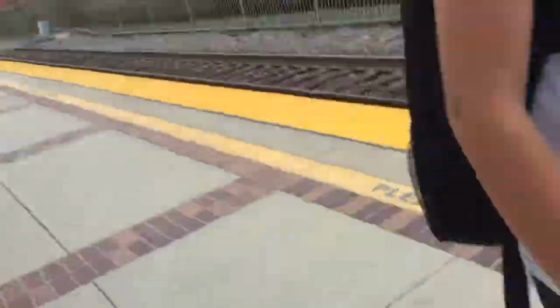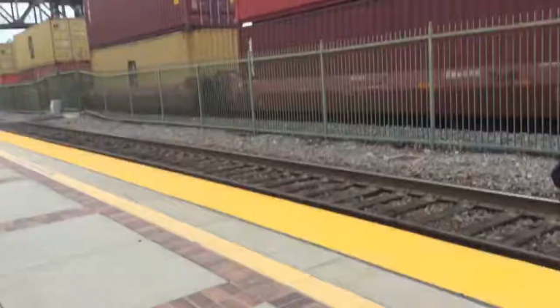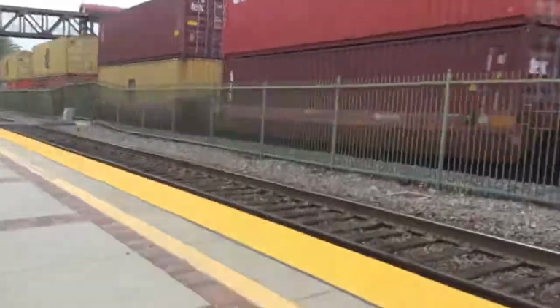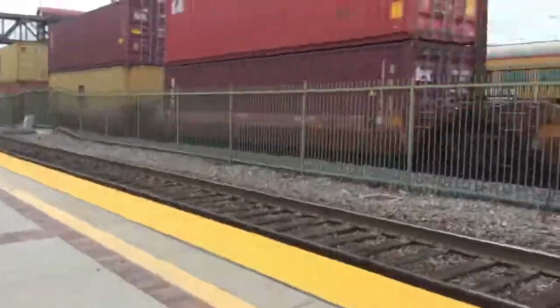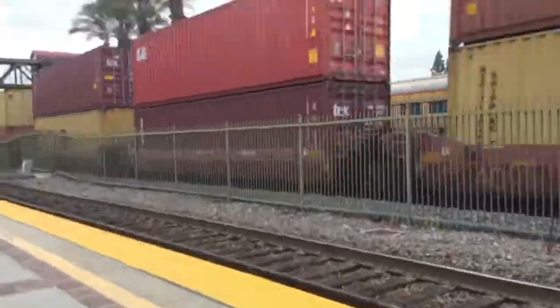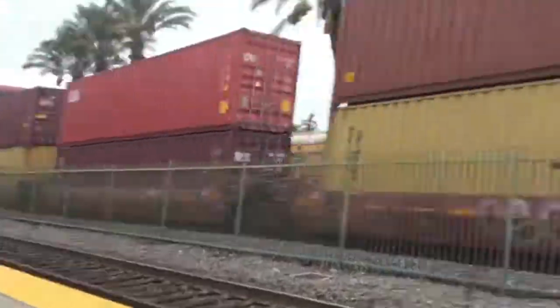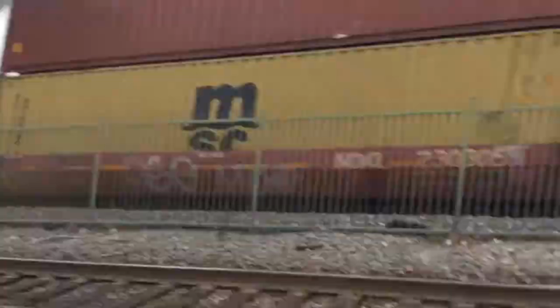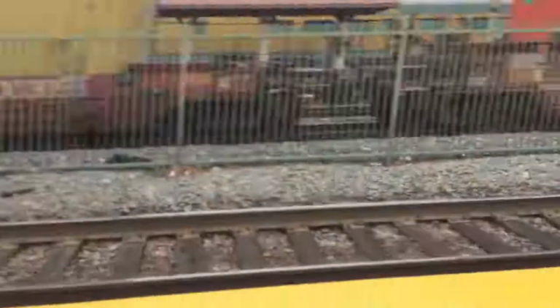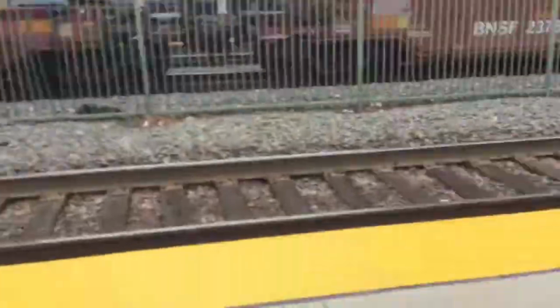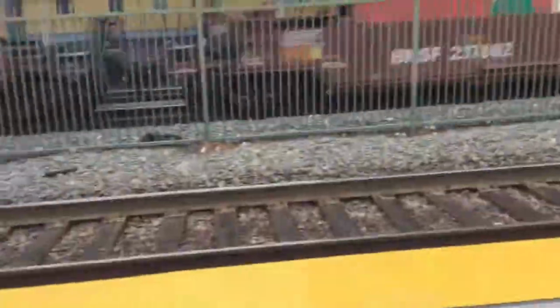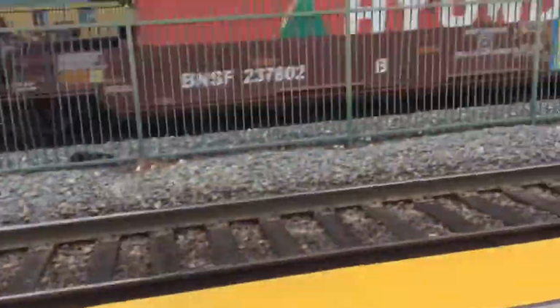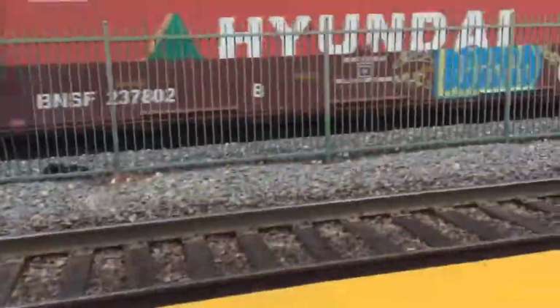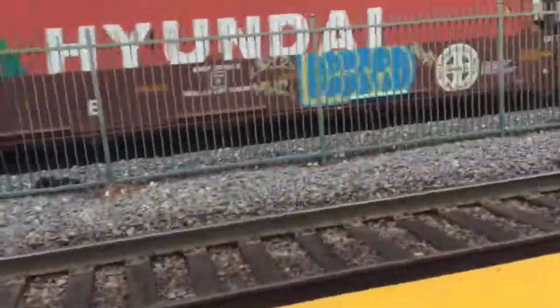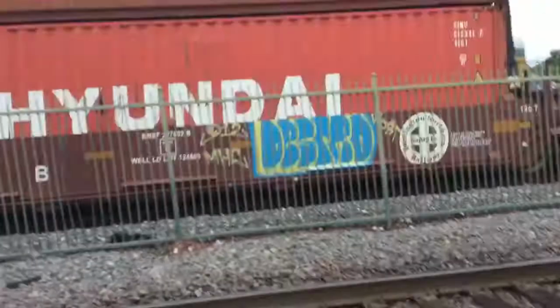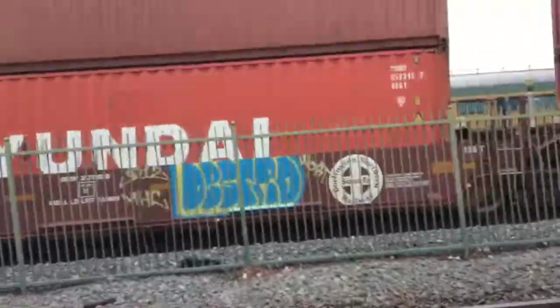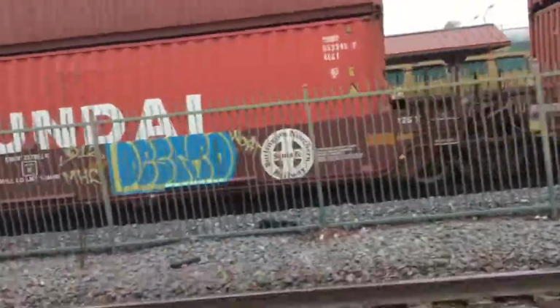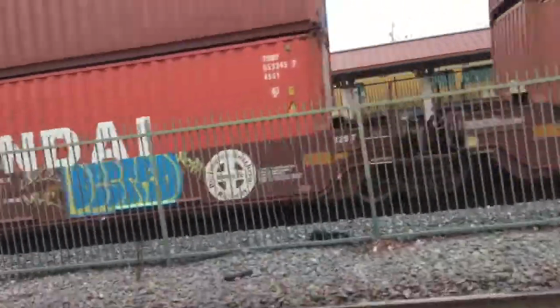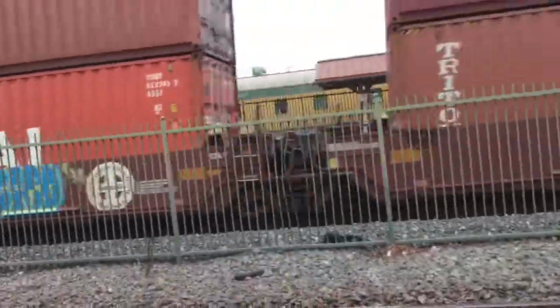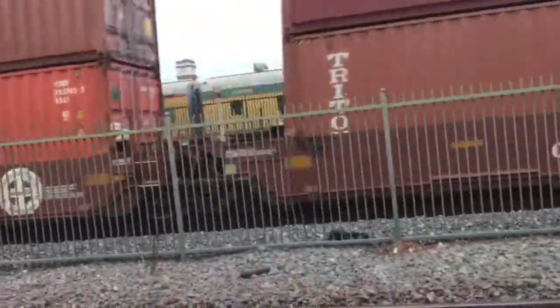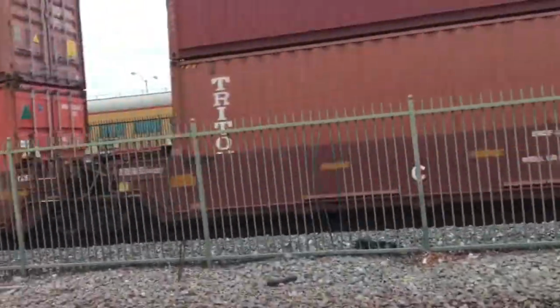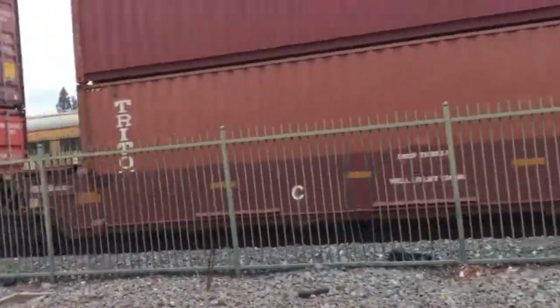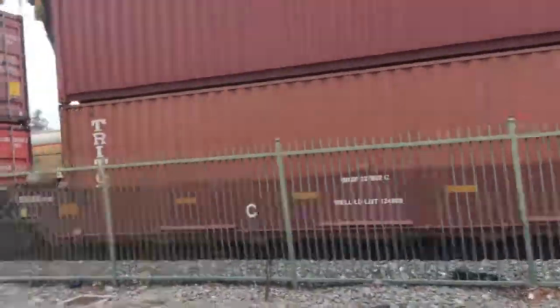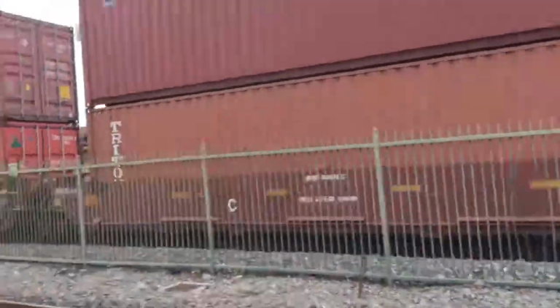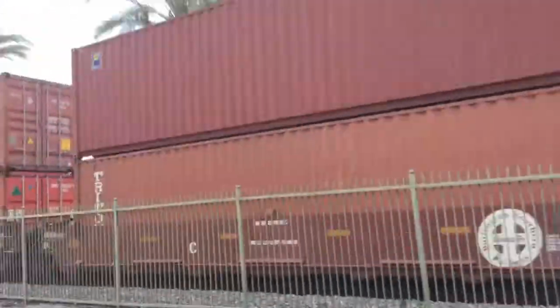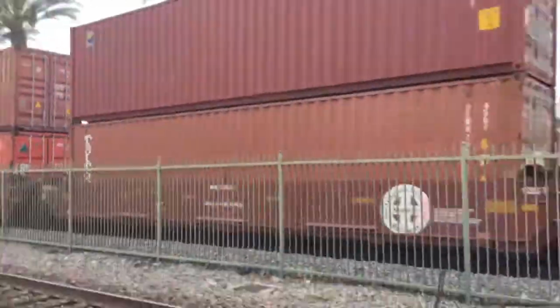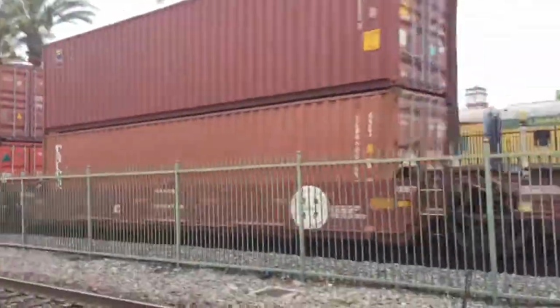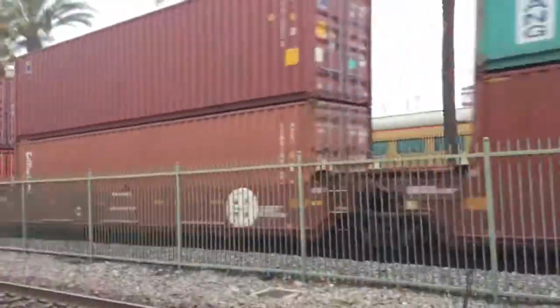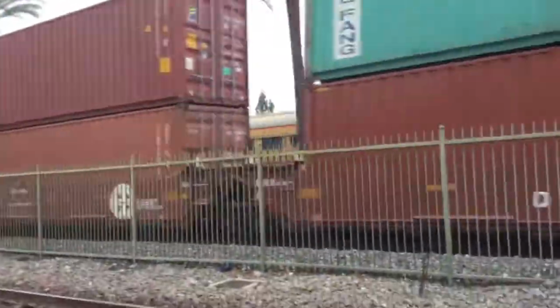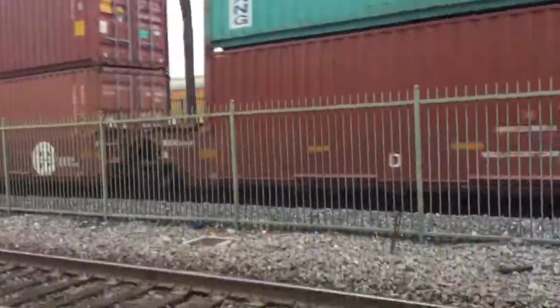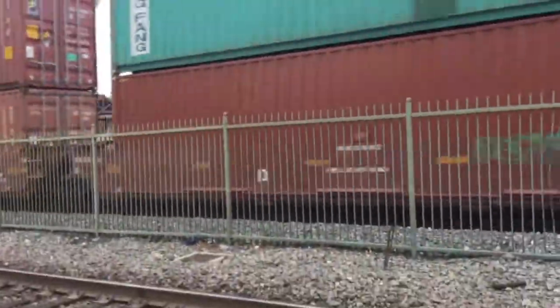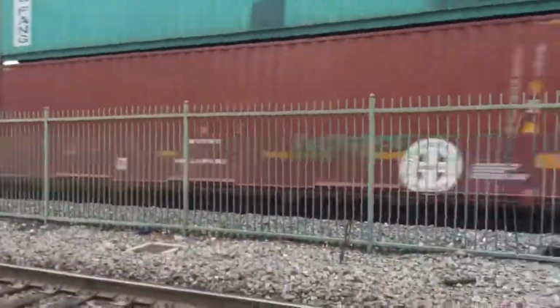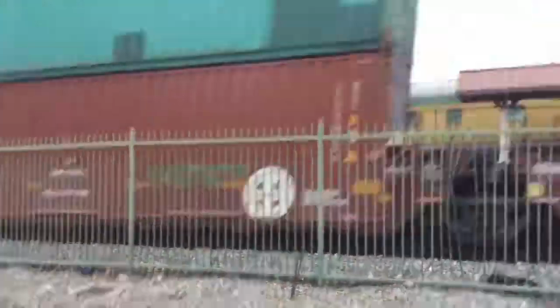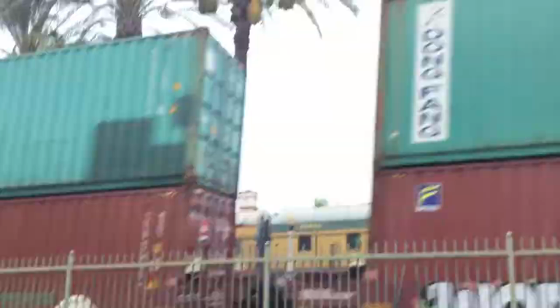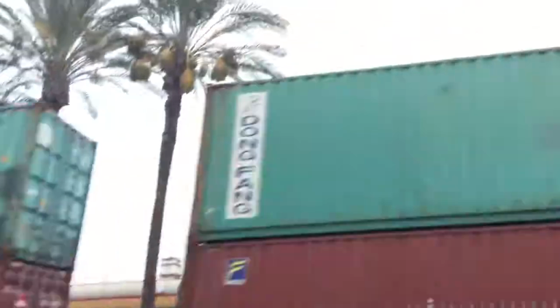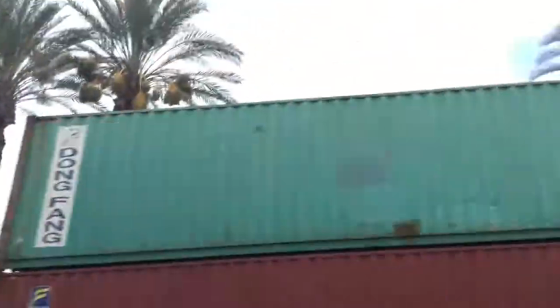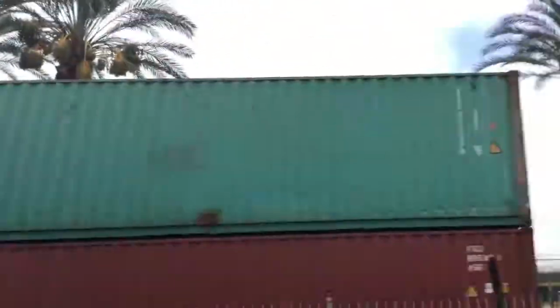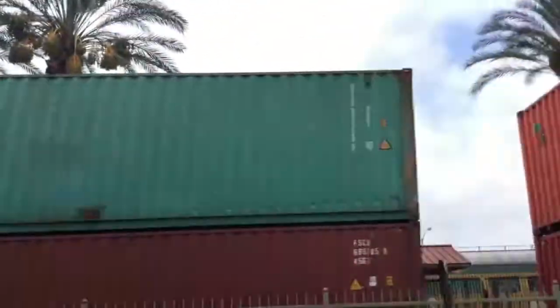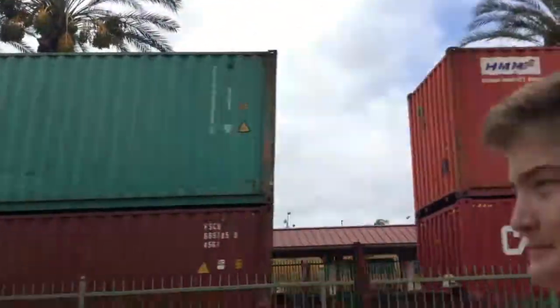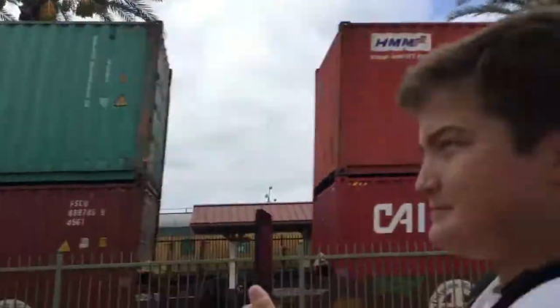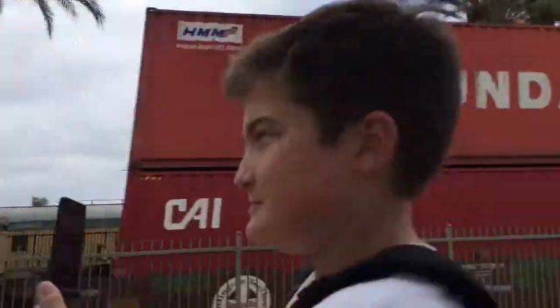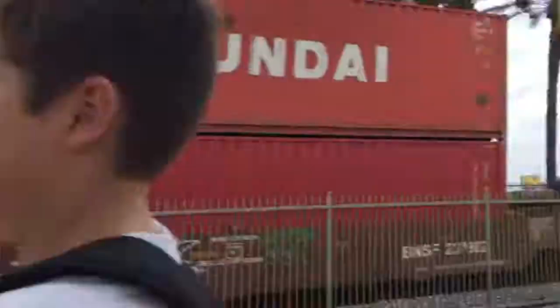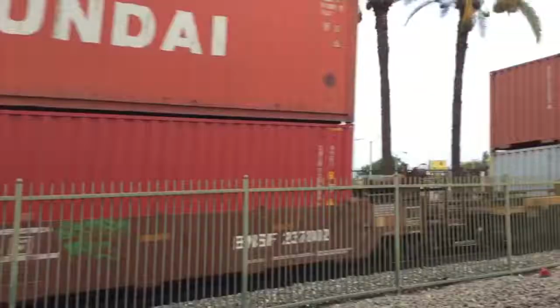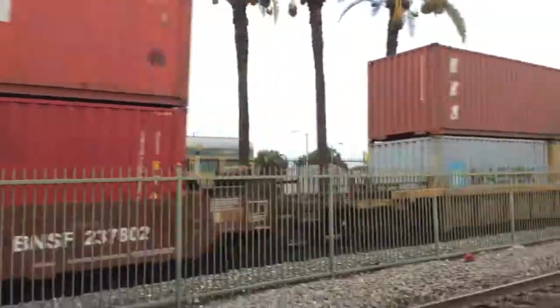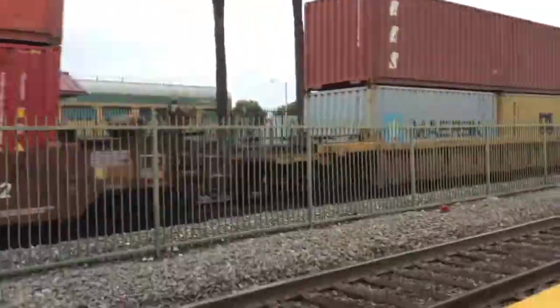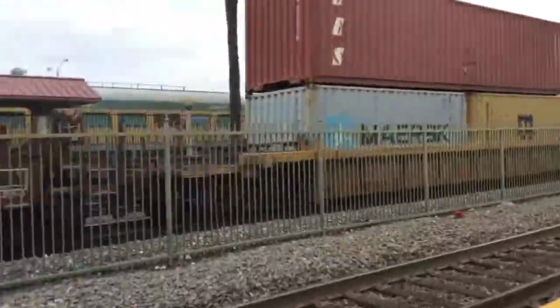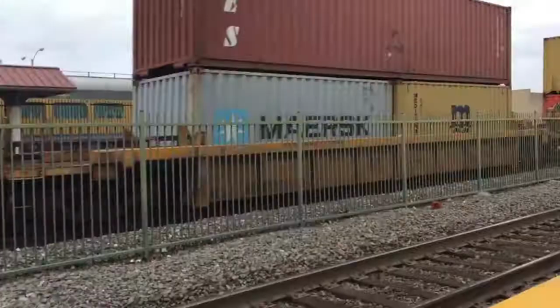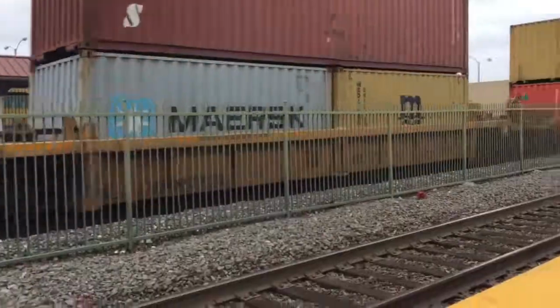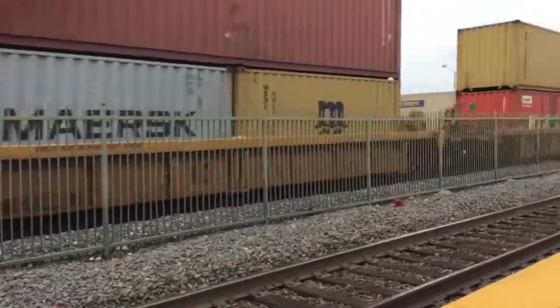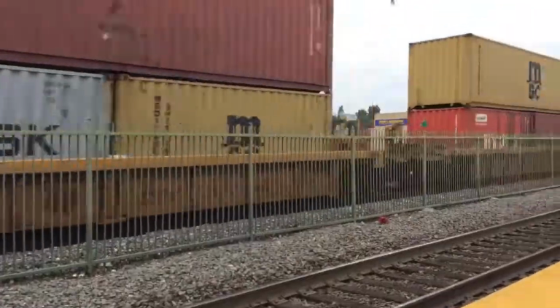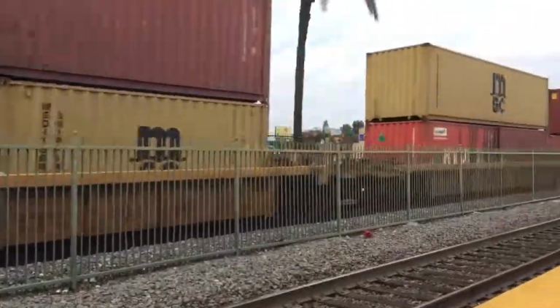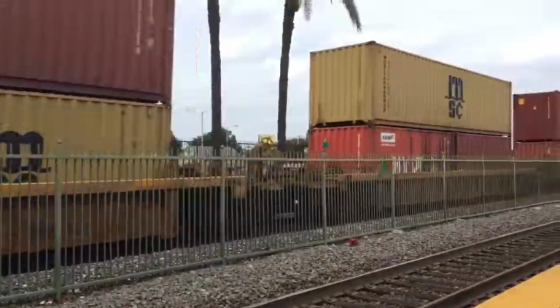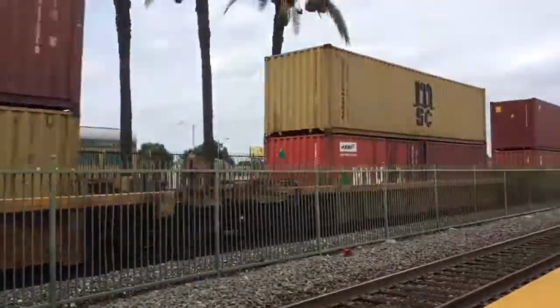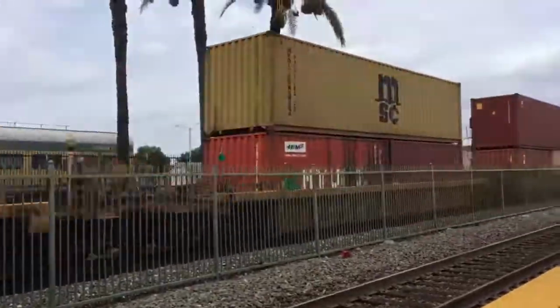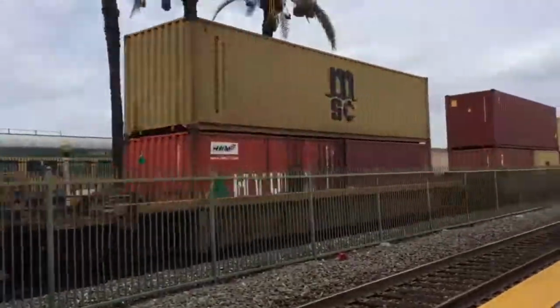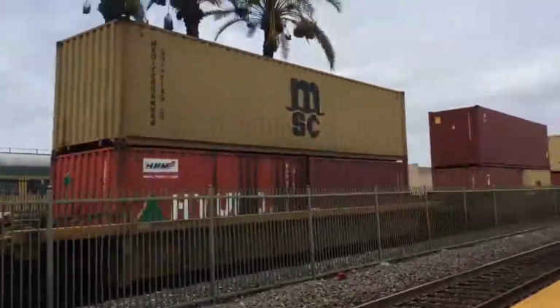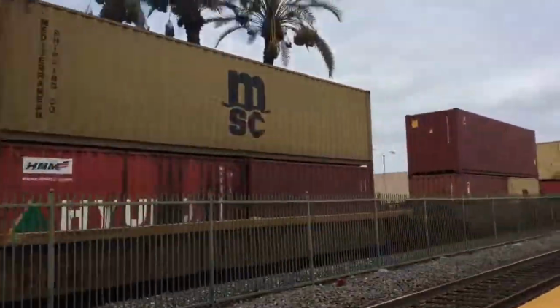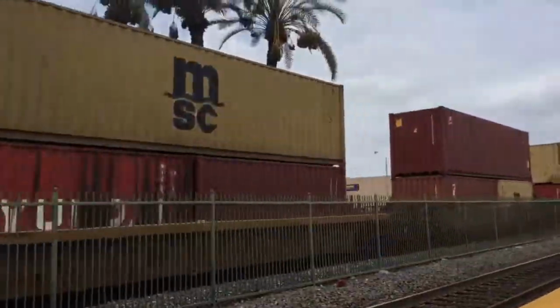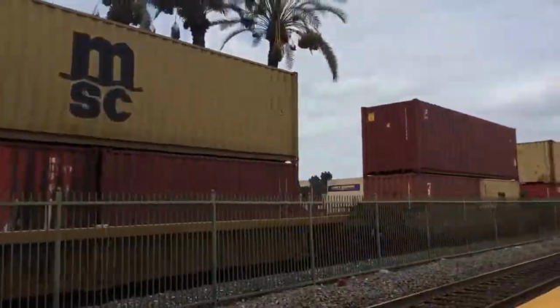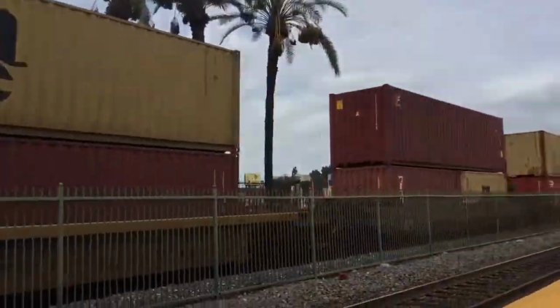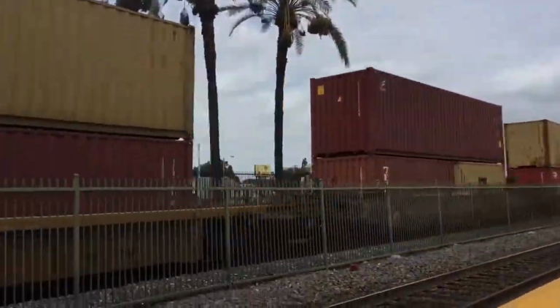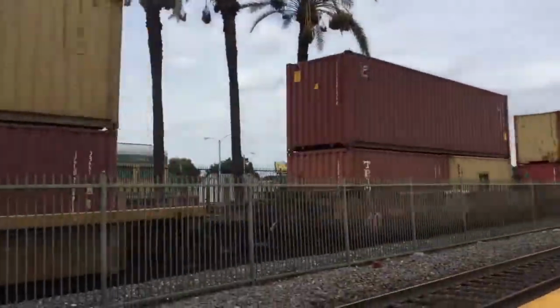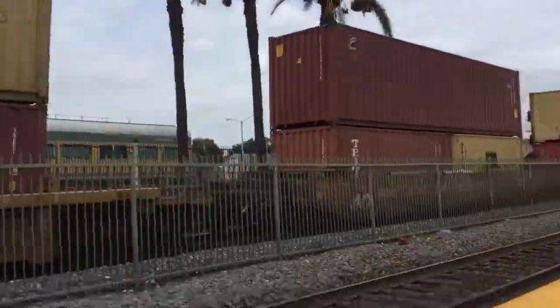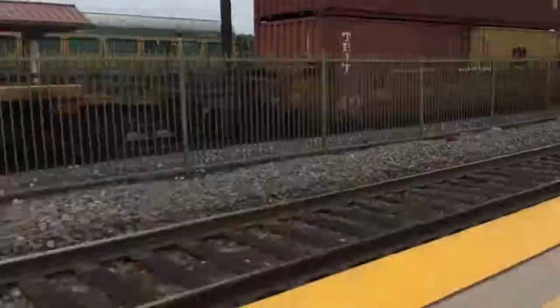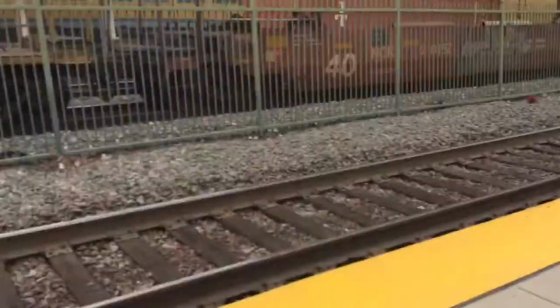Now let's focus on the freight! Yeah, let's focus on the freight here.